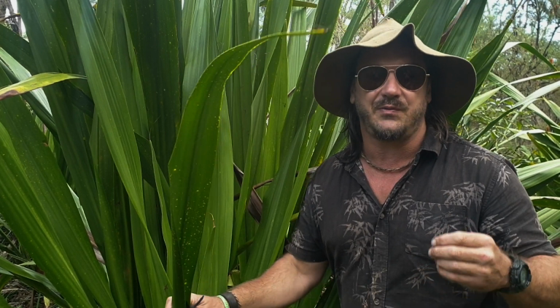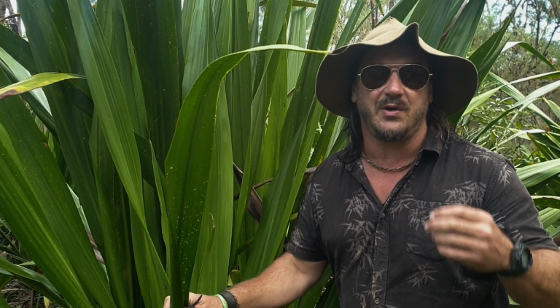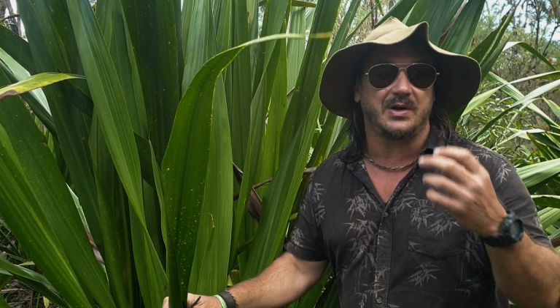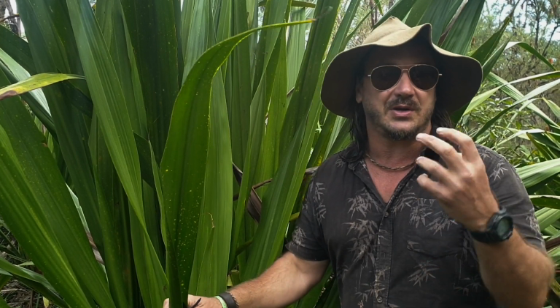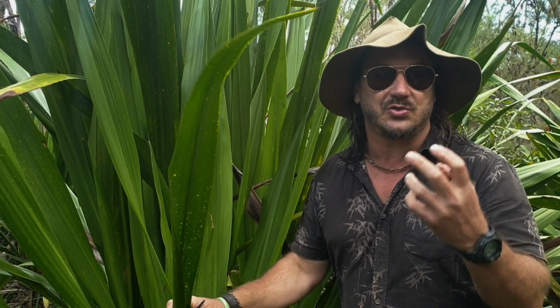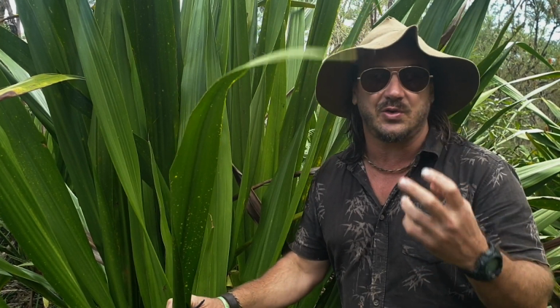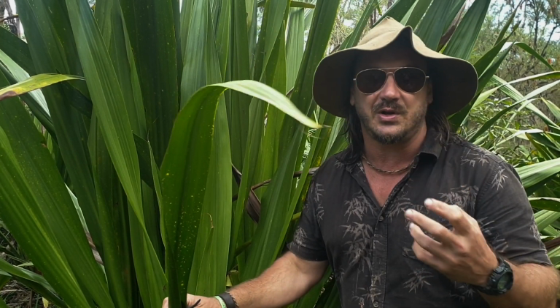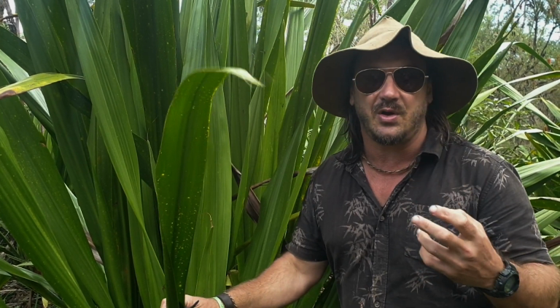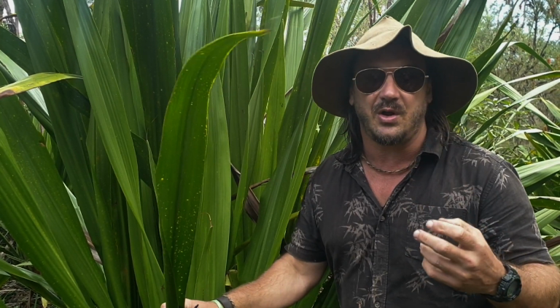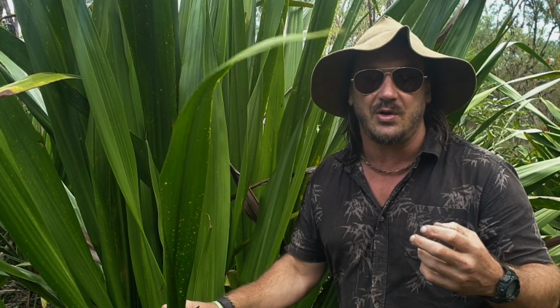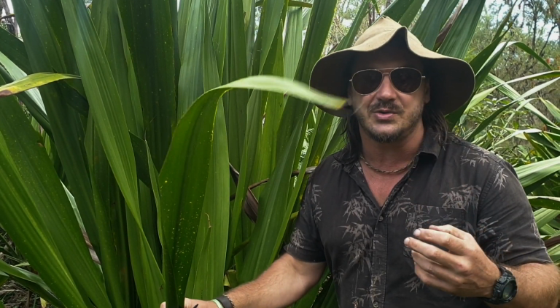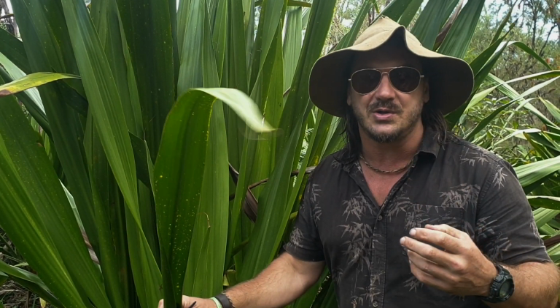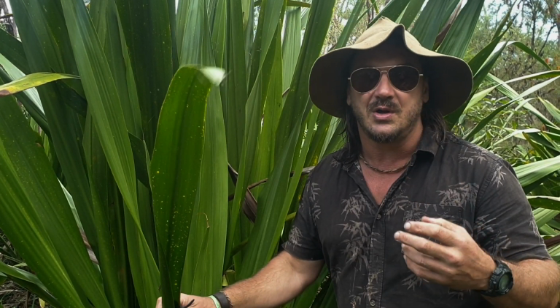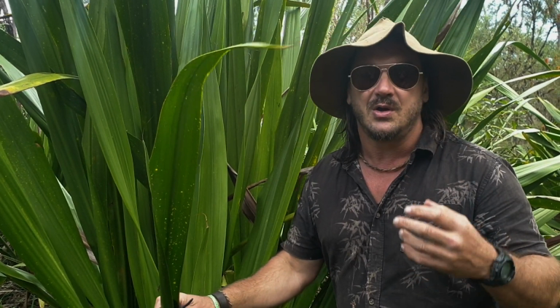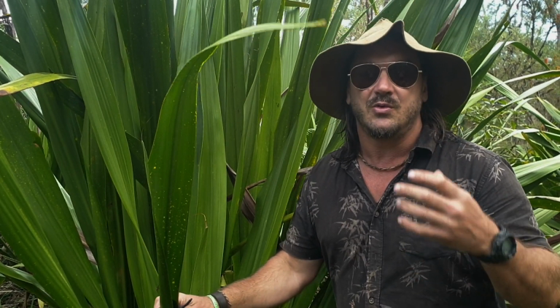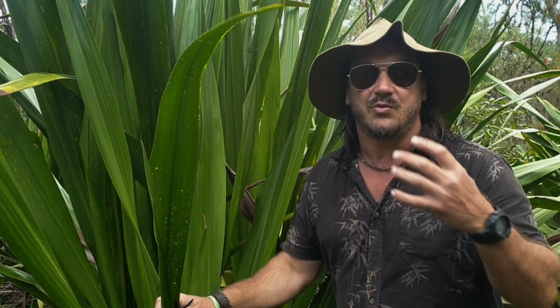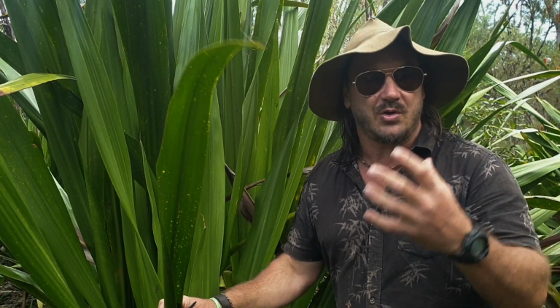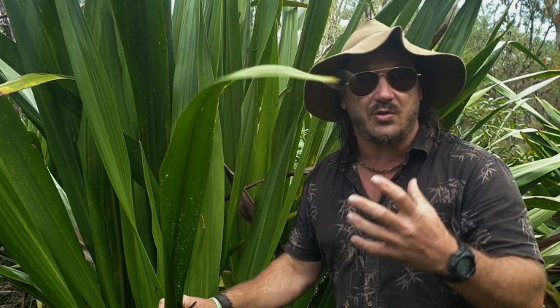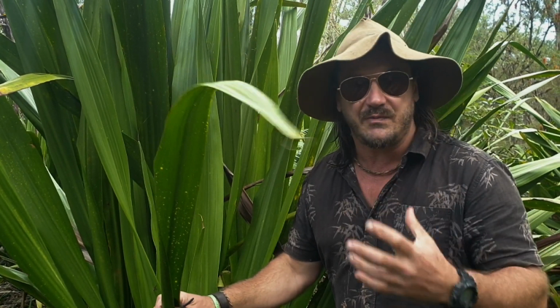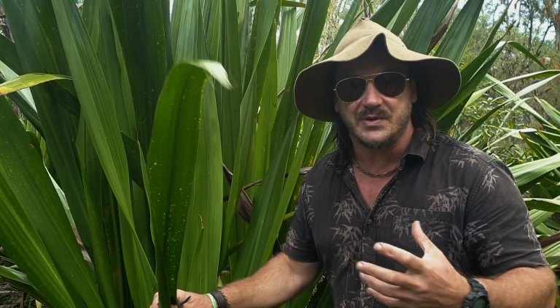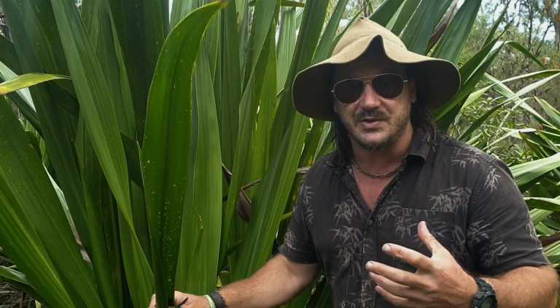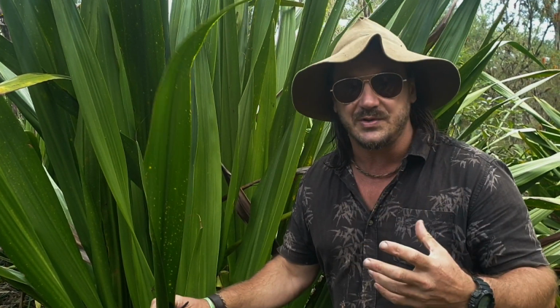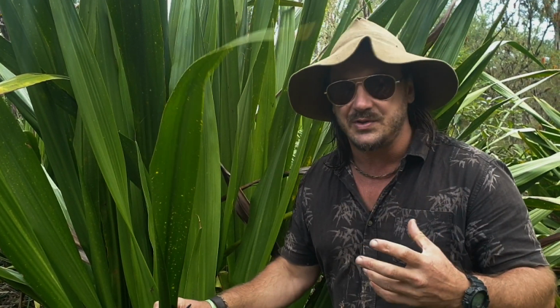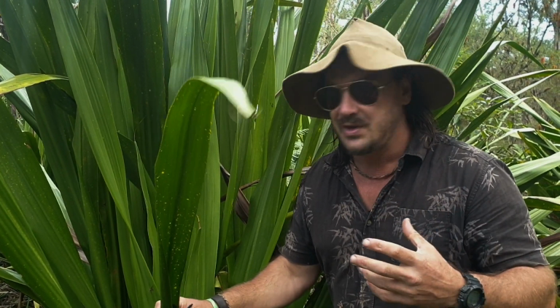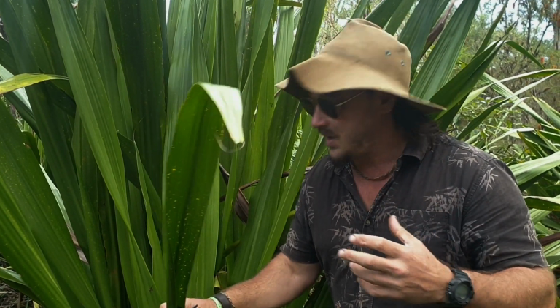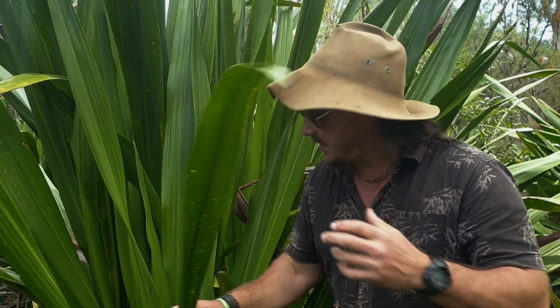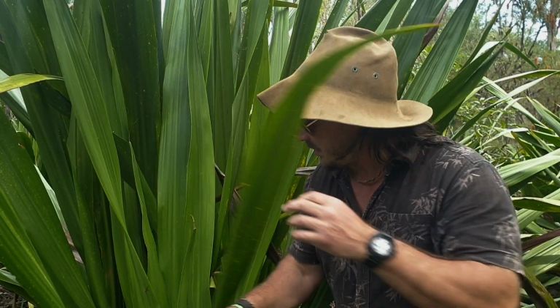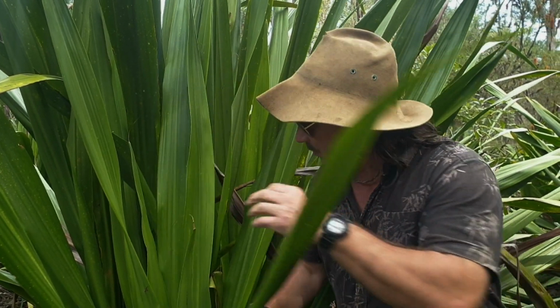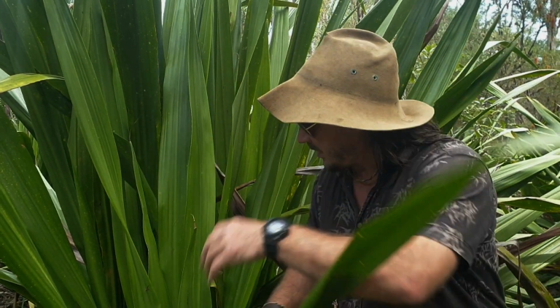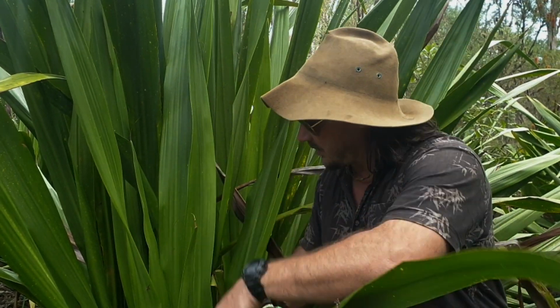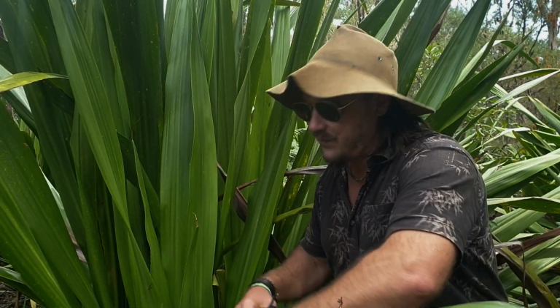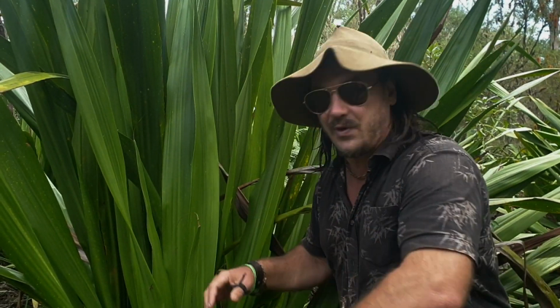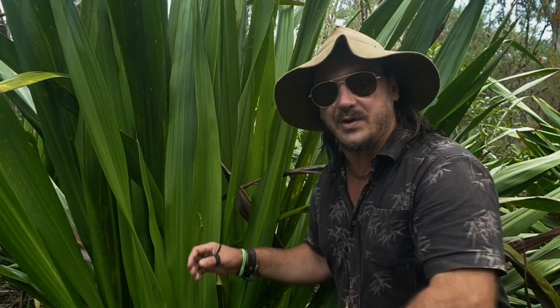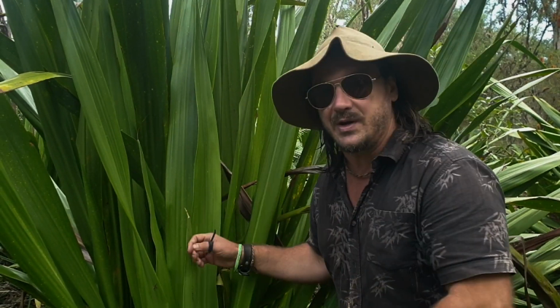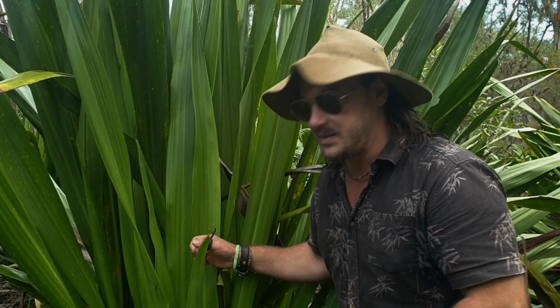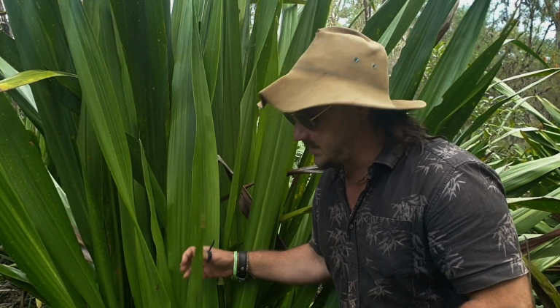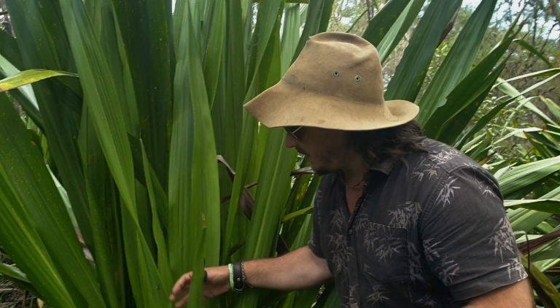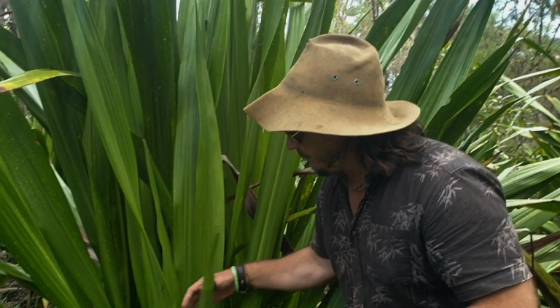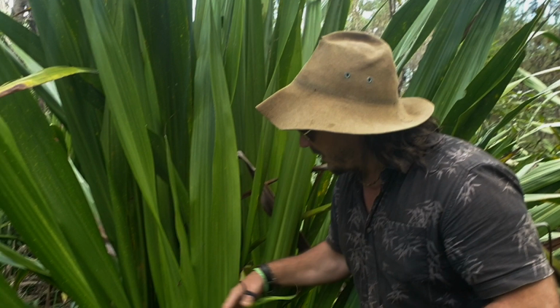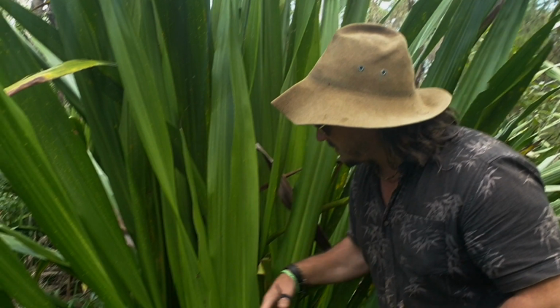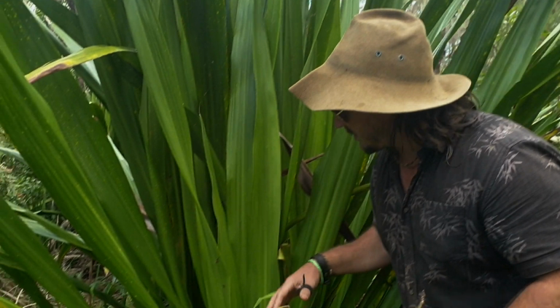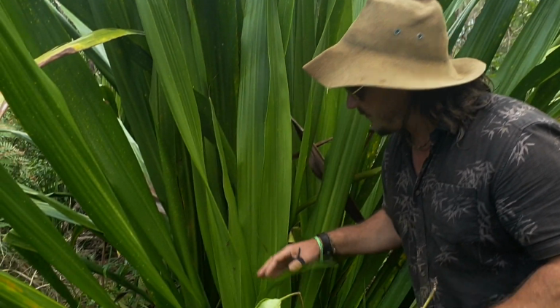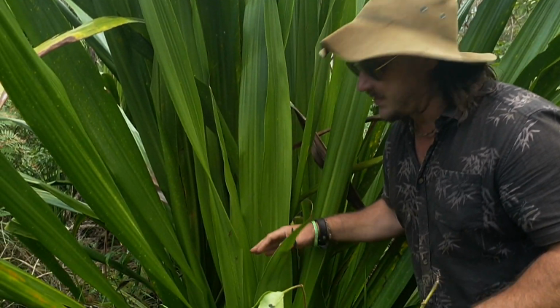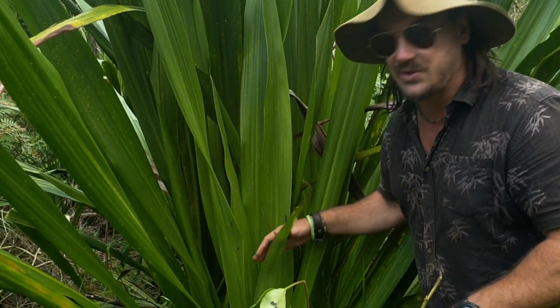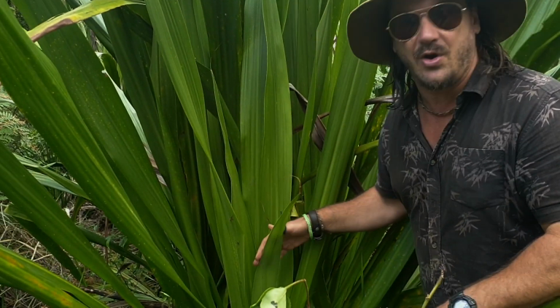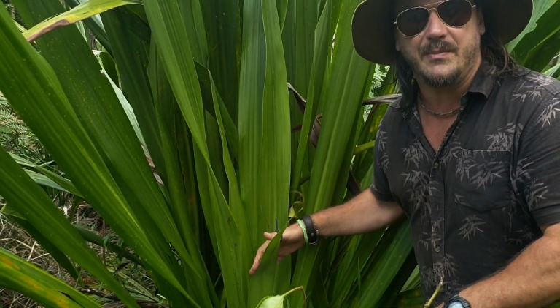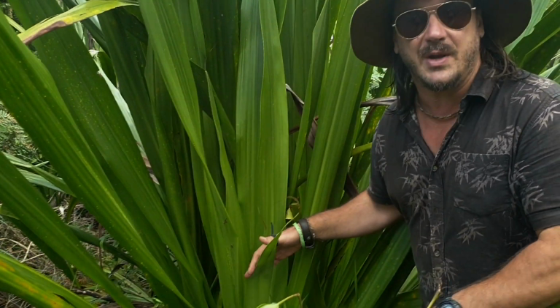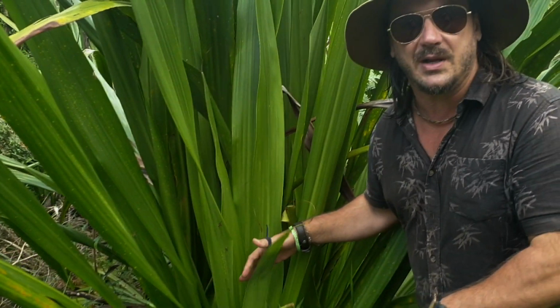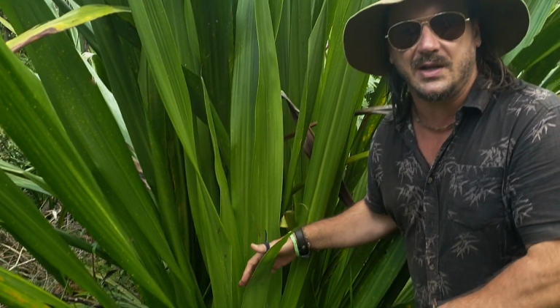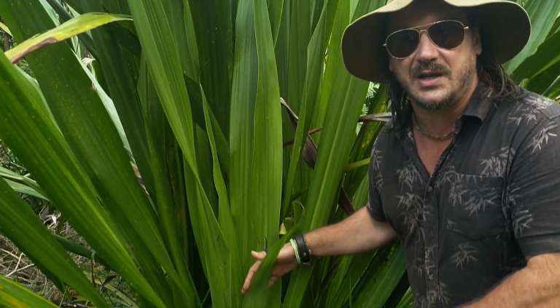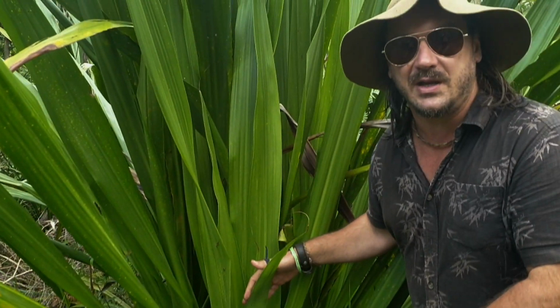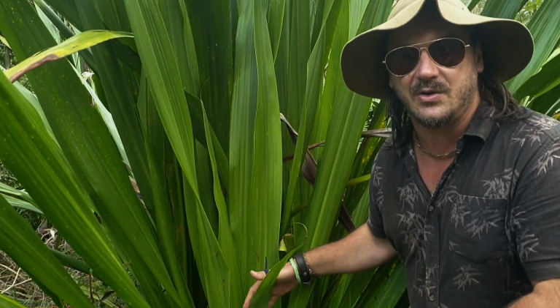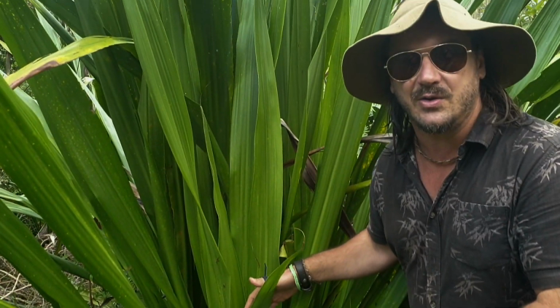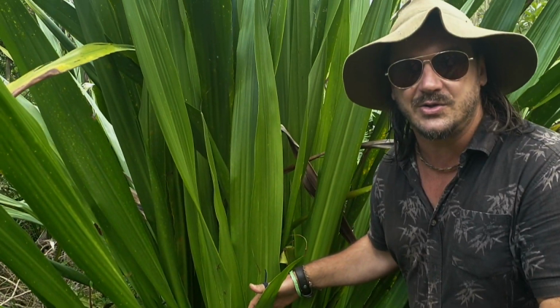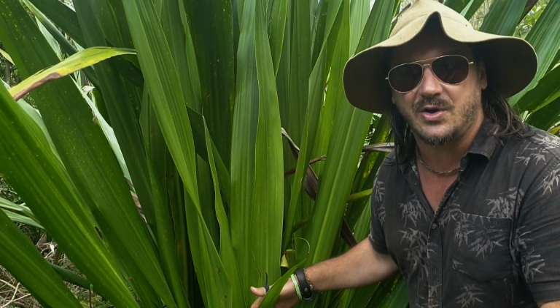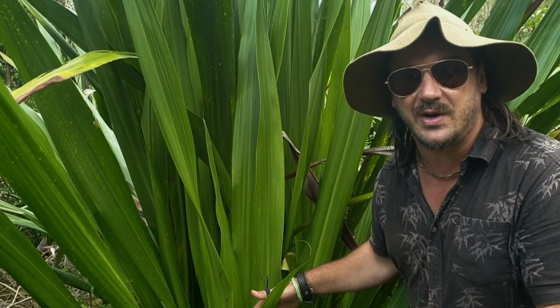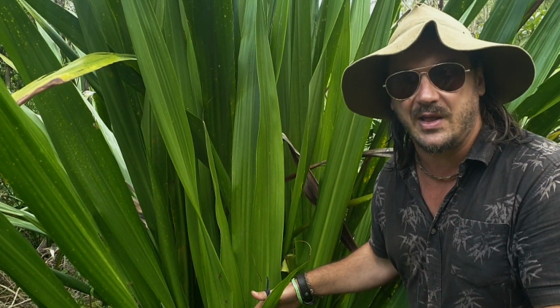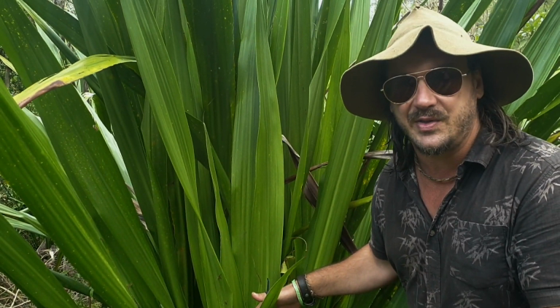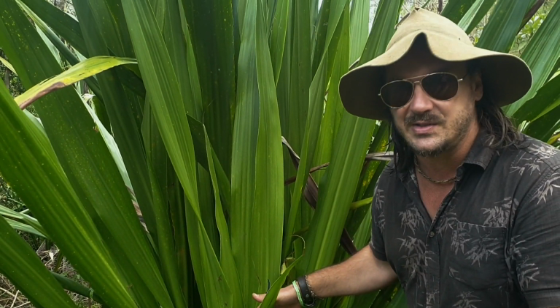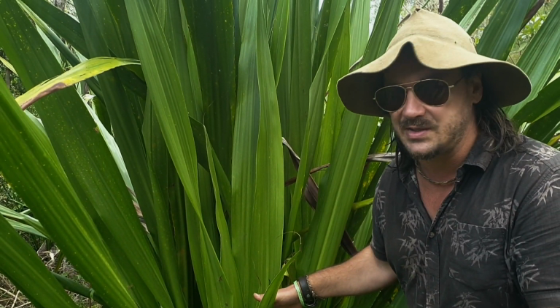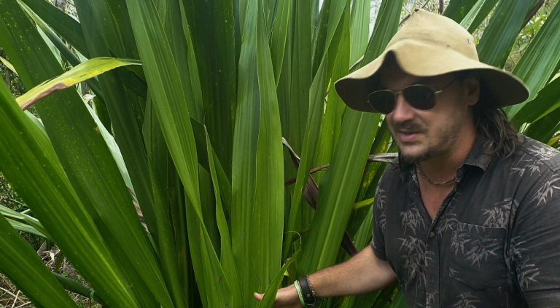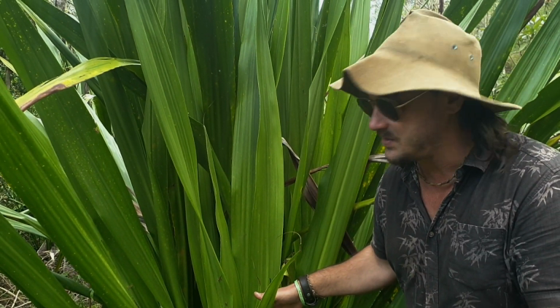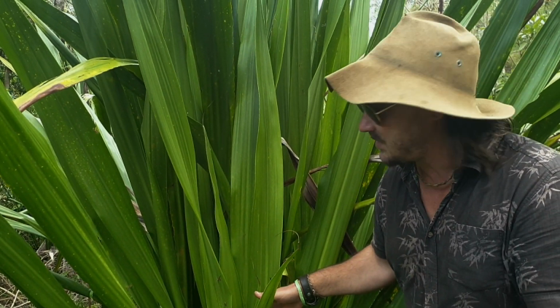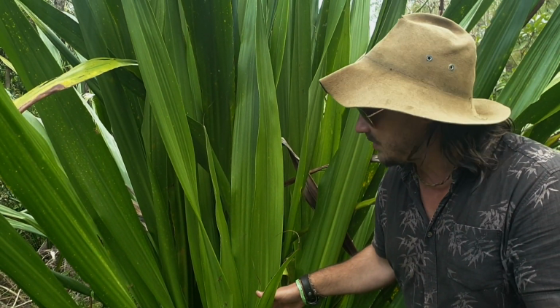You can find it in tree hollows, rock crevices. Another way you can find it is in the base of this Gymea Lily here, or Dorianthes excelsa.